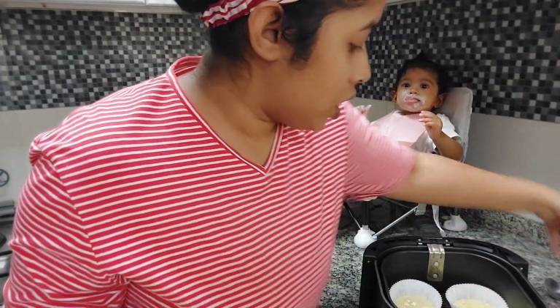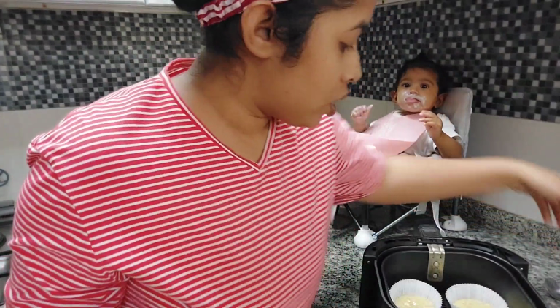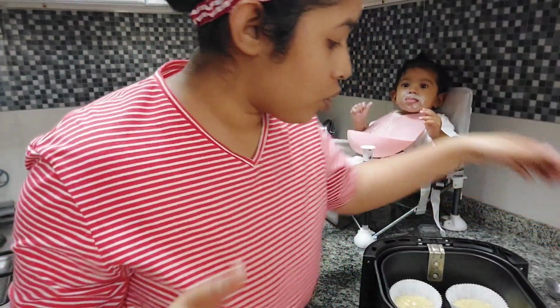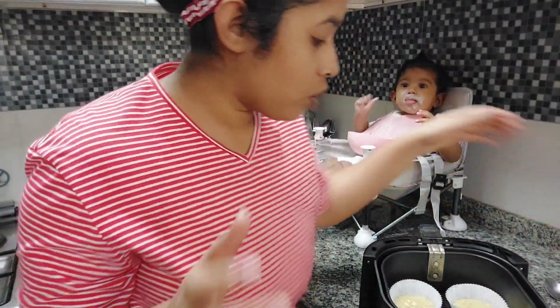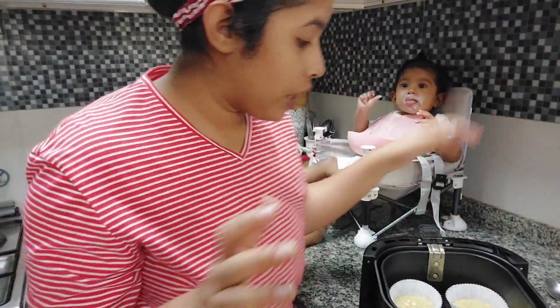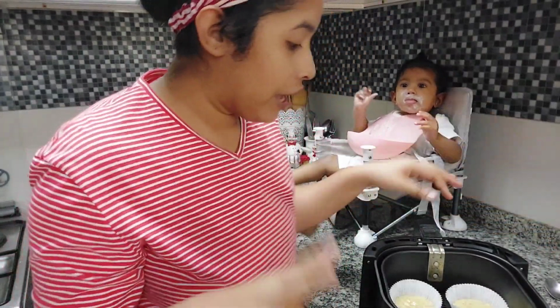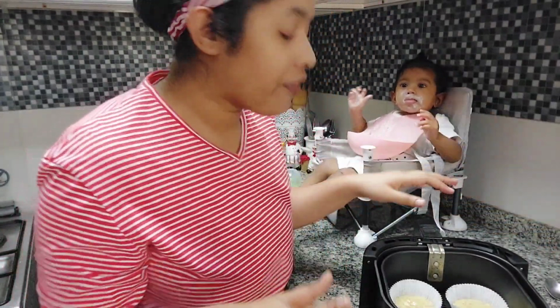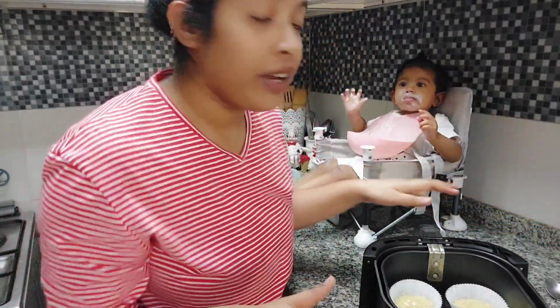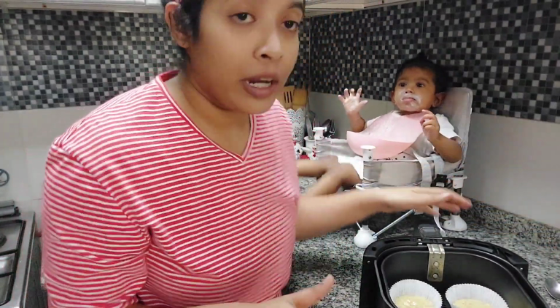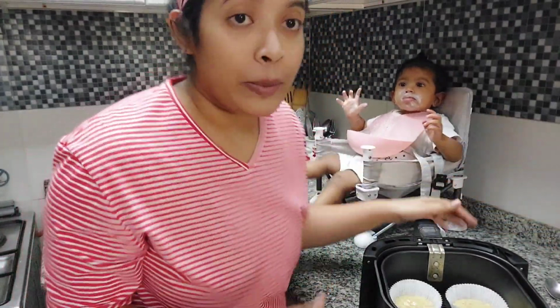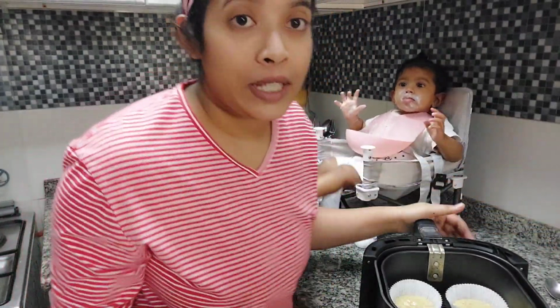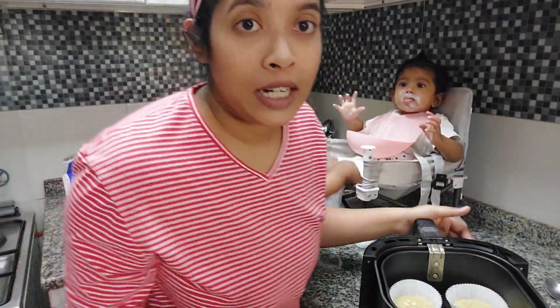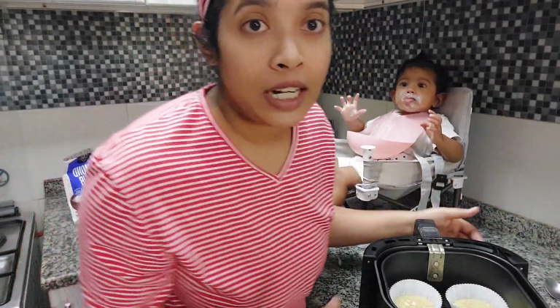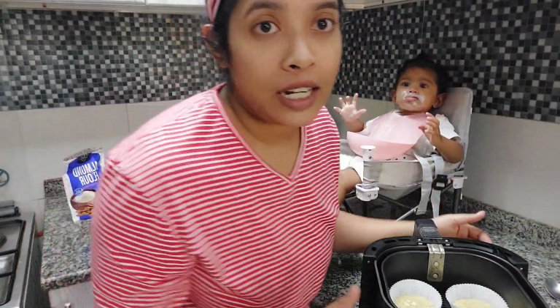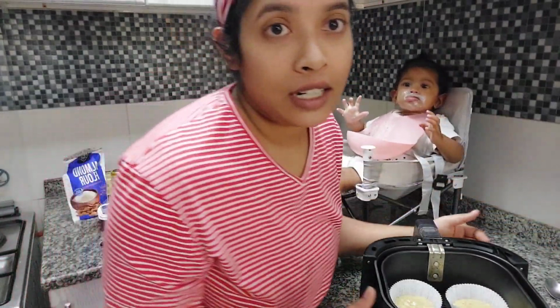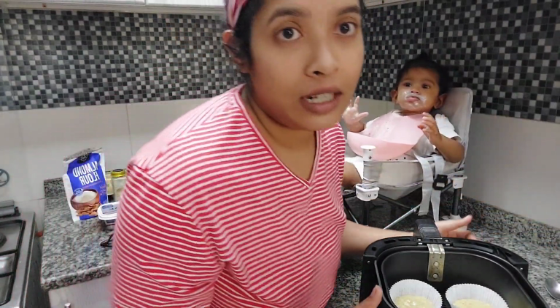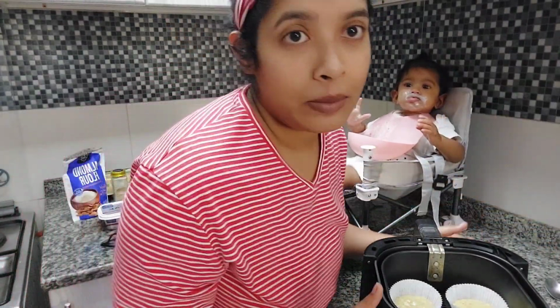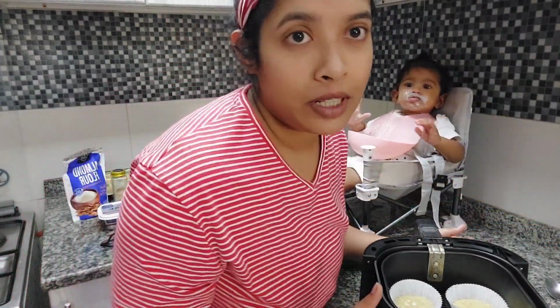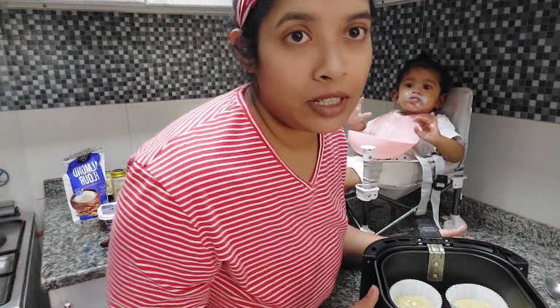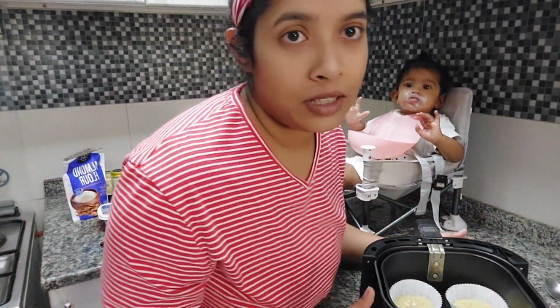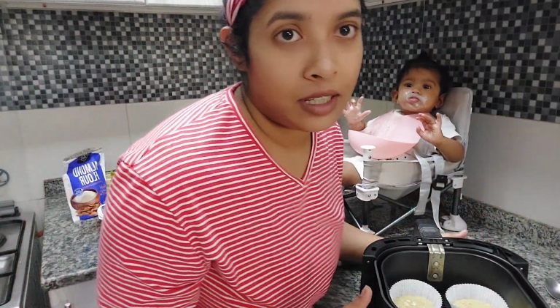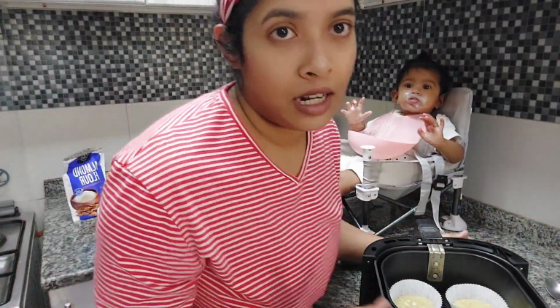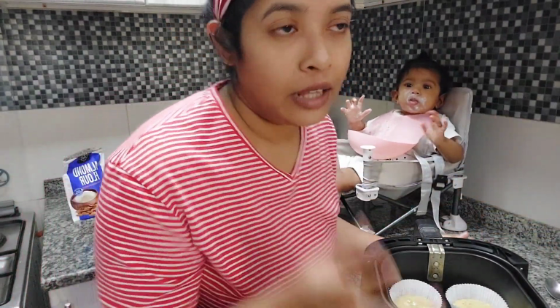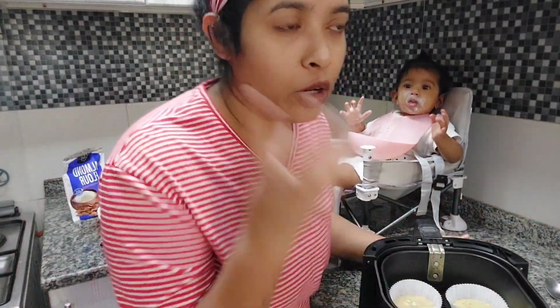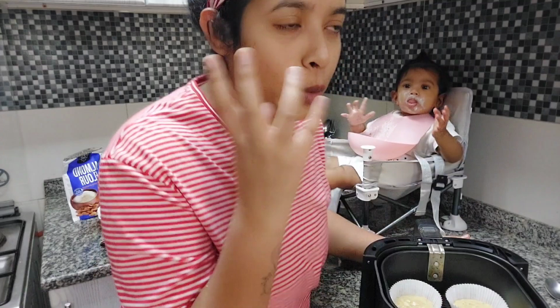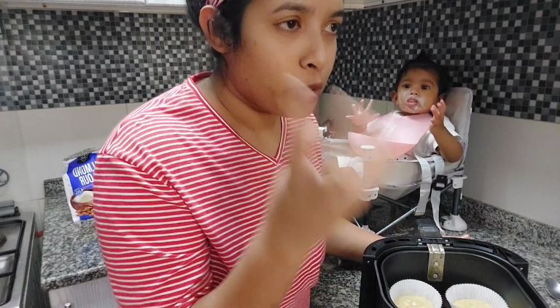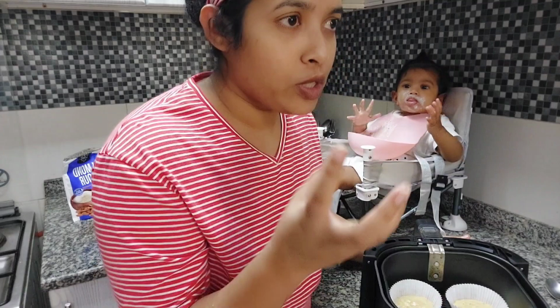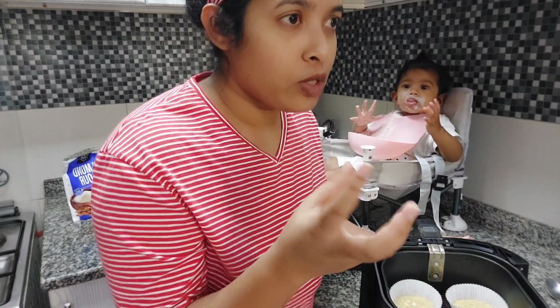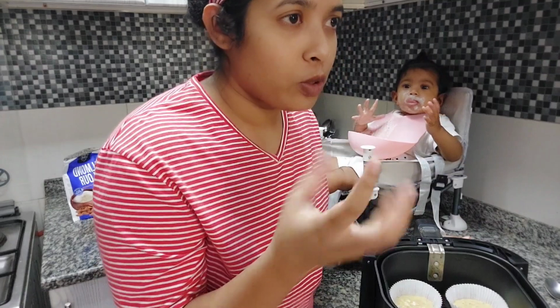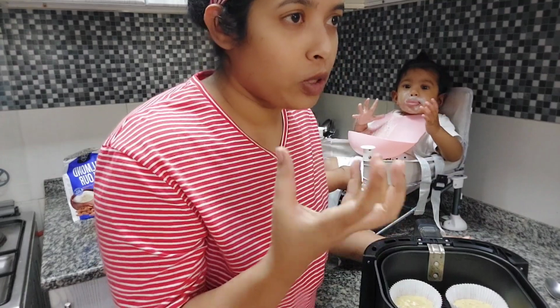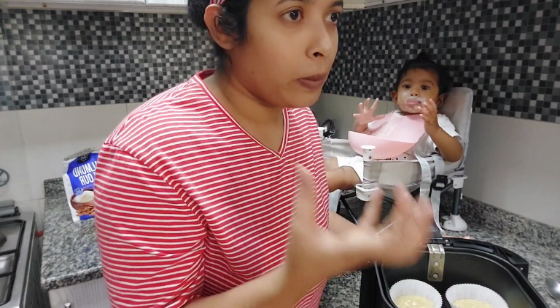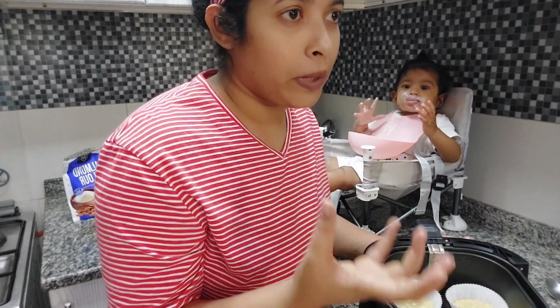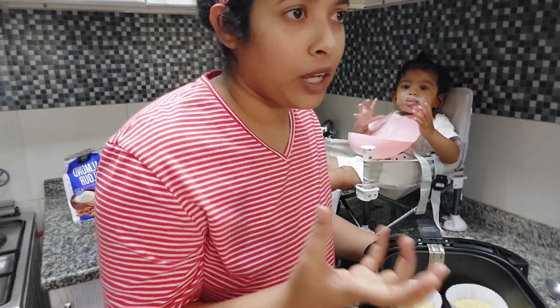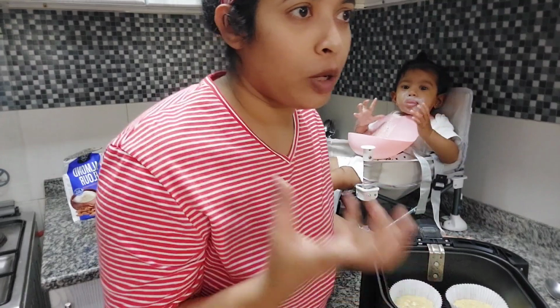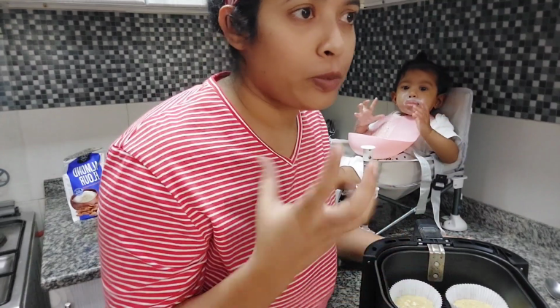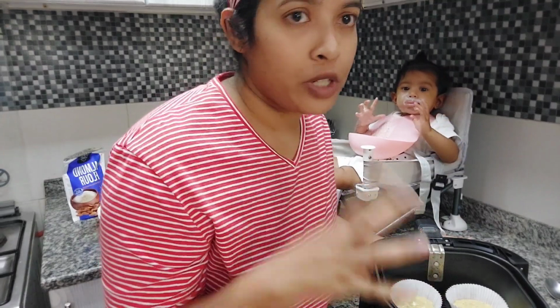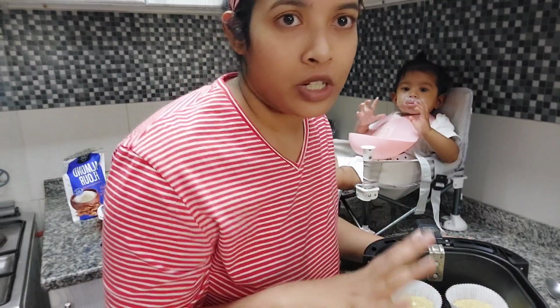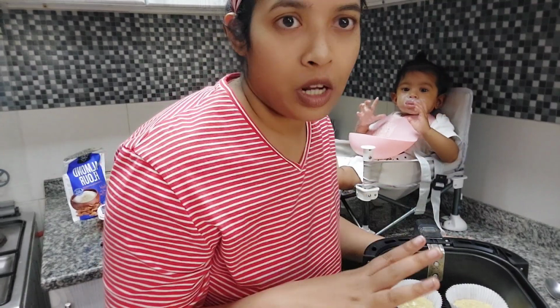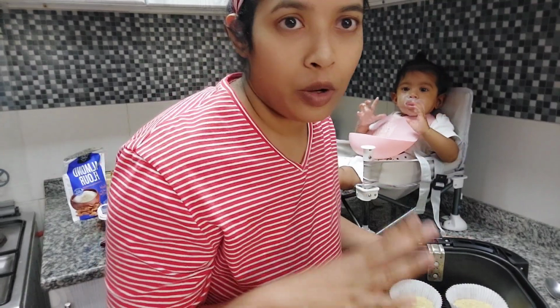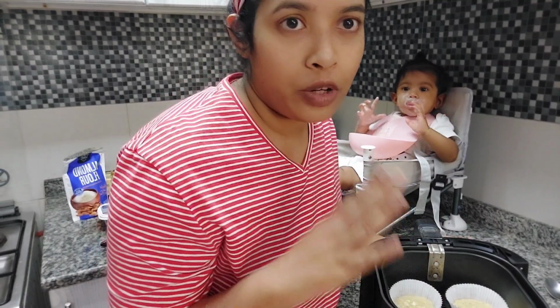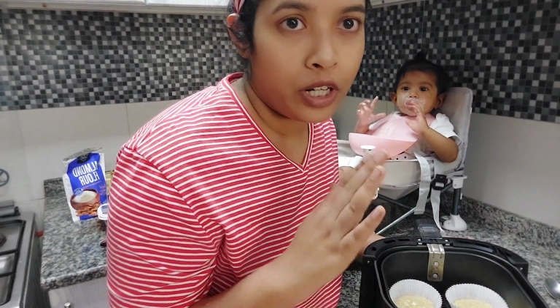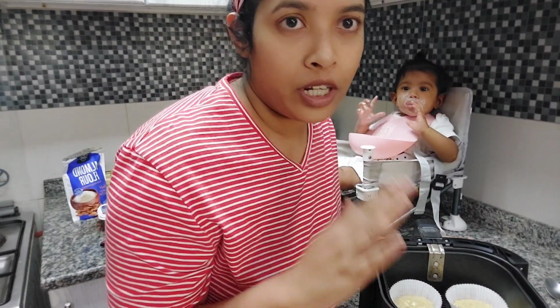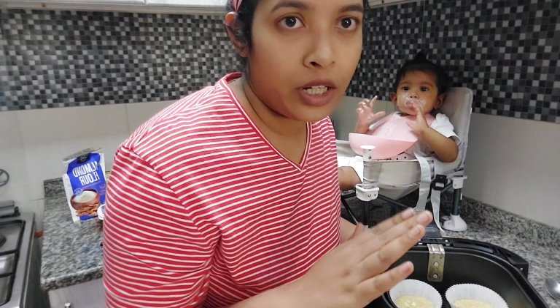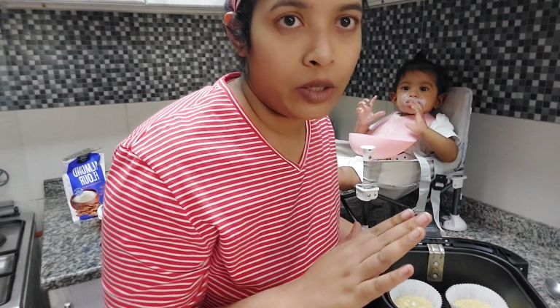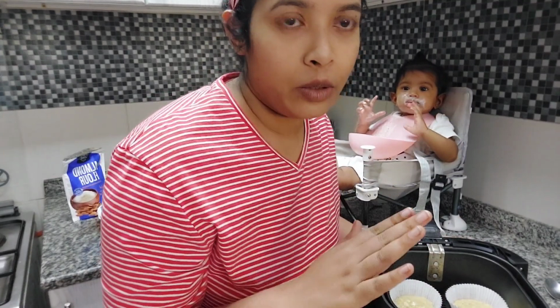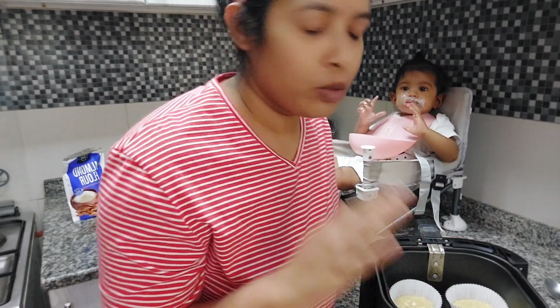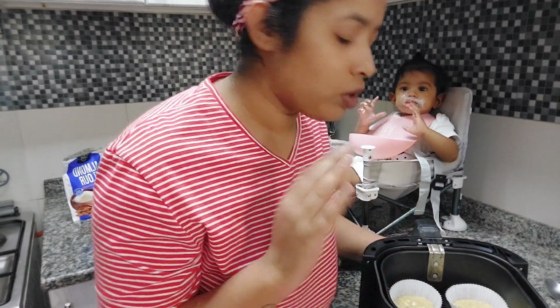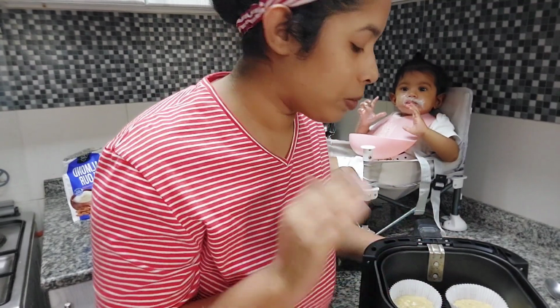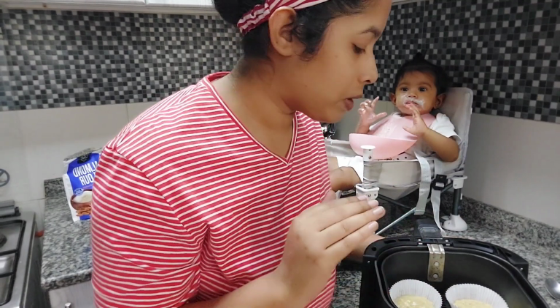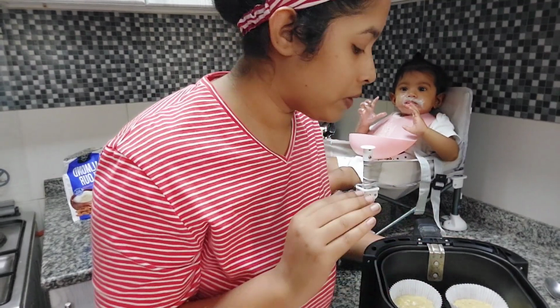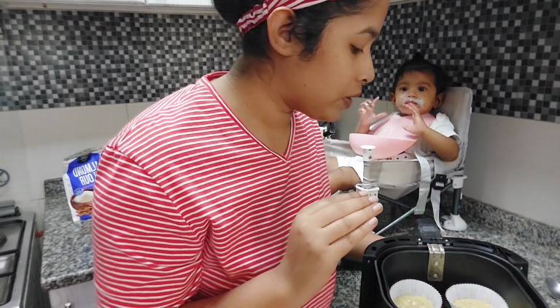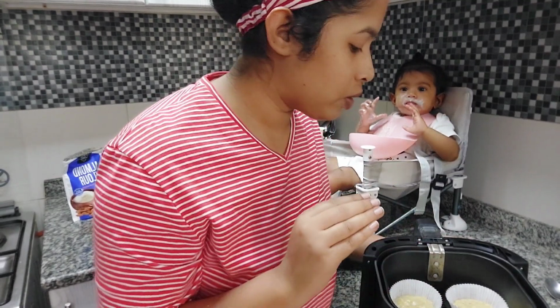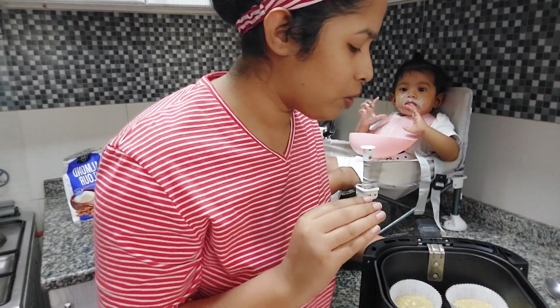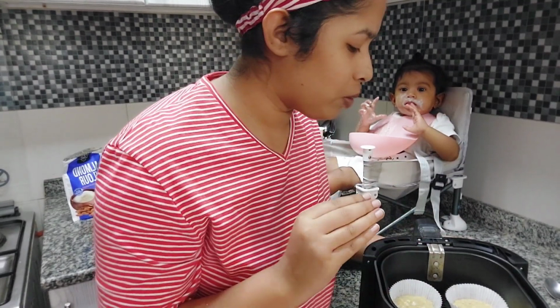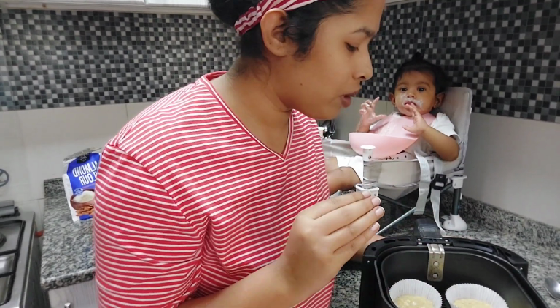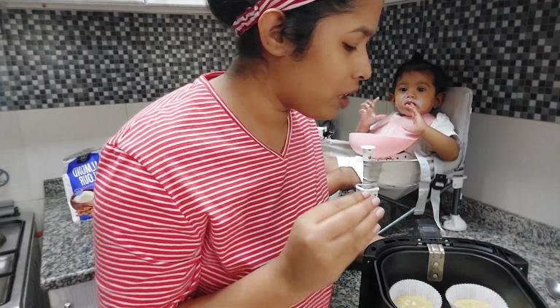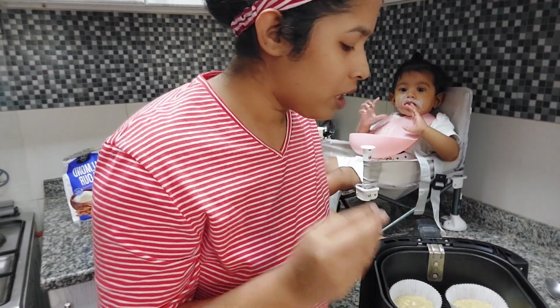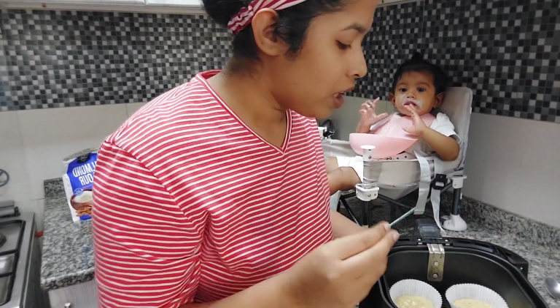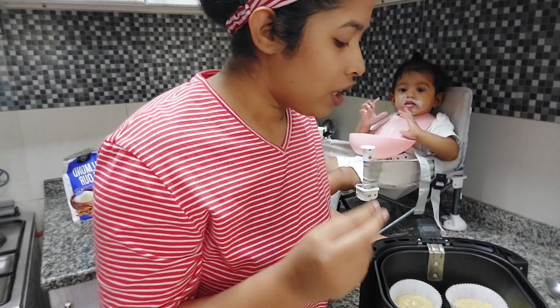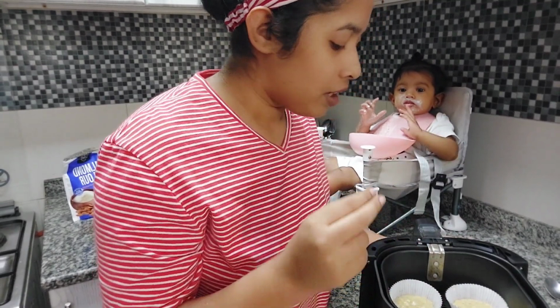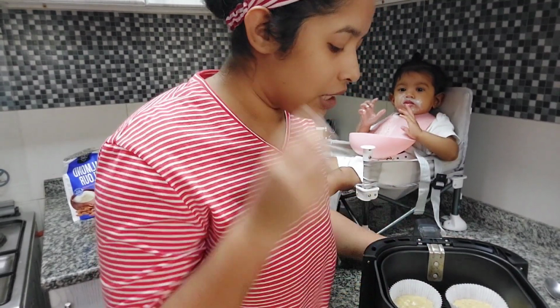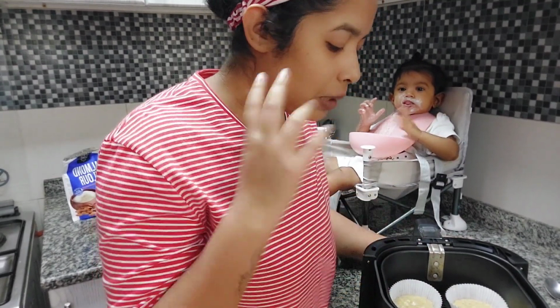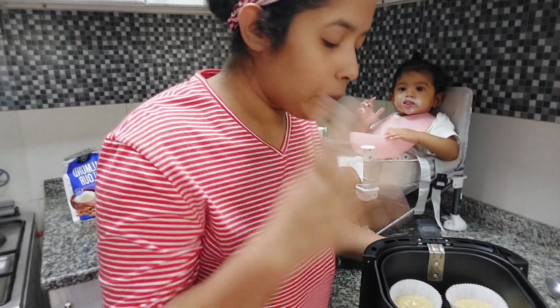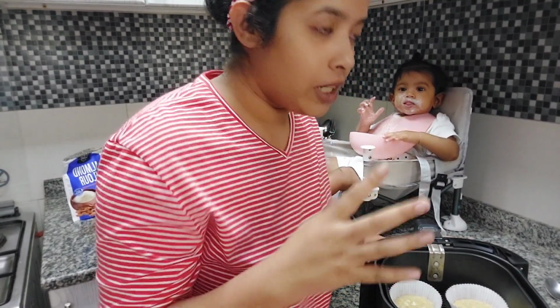So, we have a cupcake option ready. We have a cupcake!